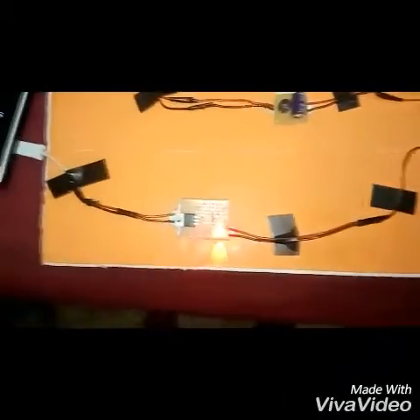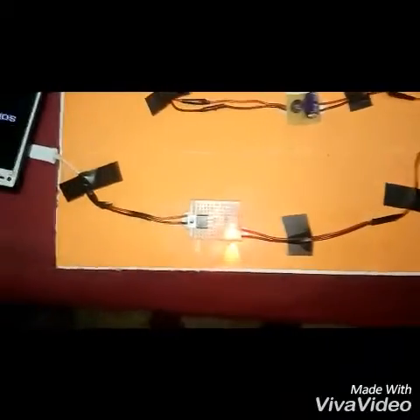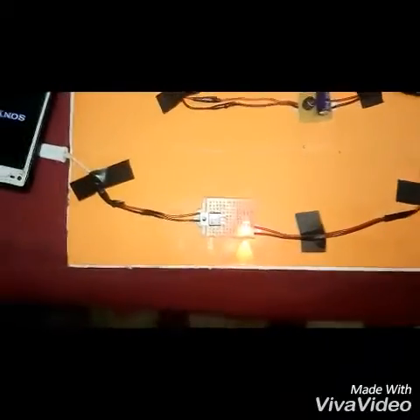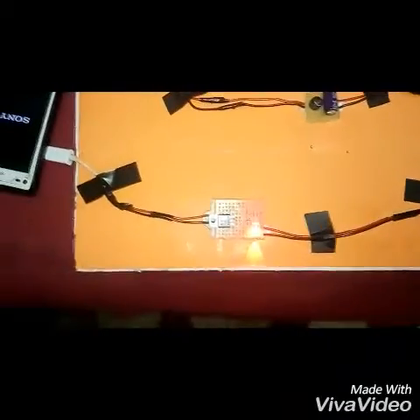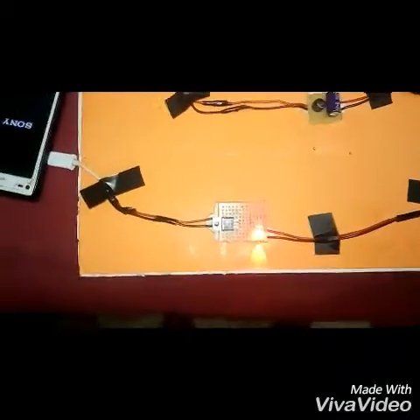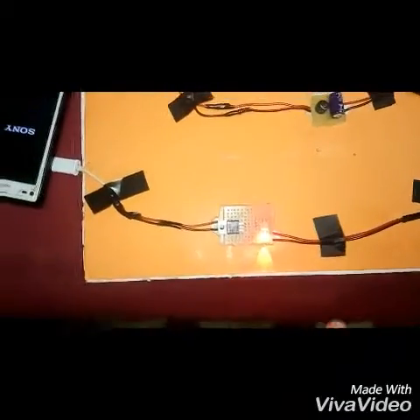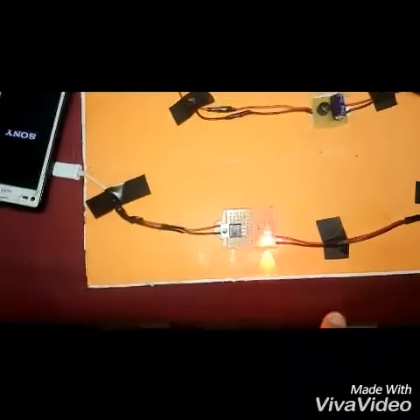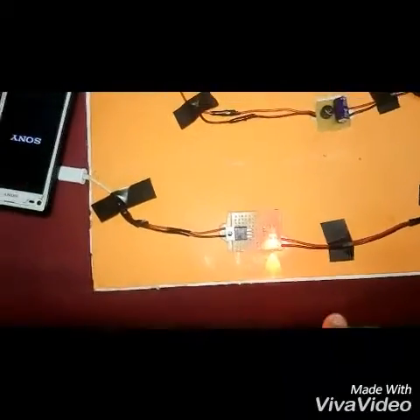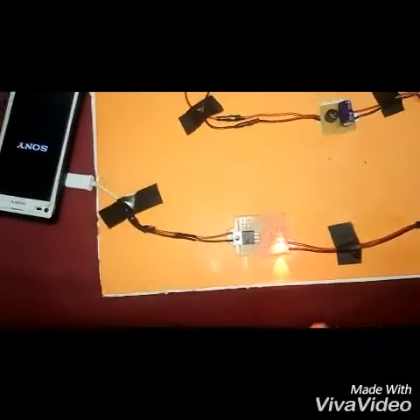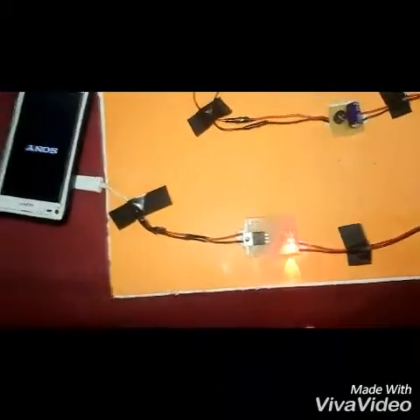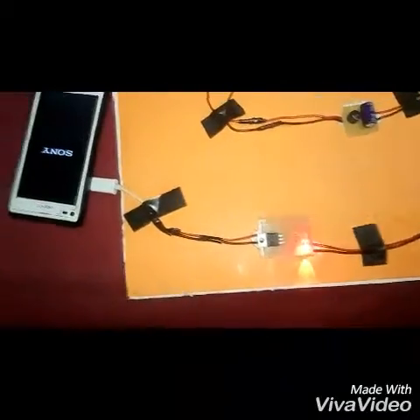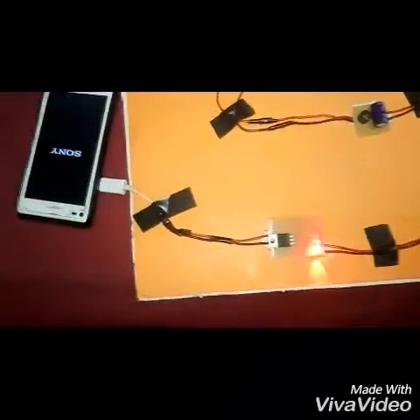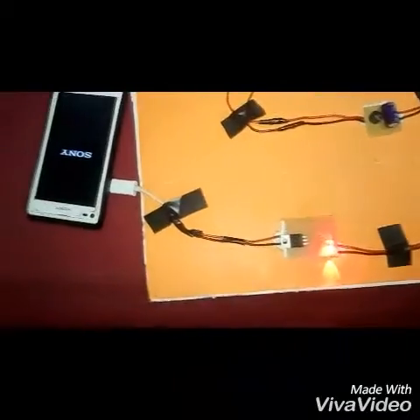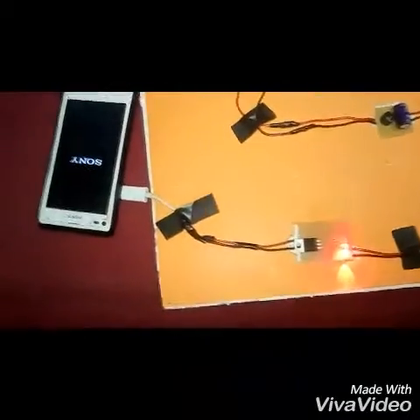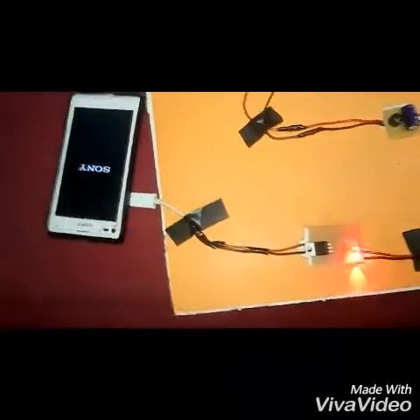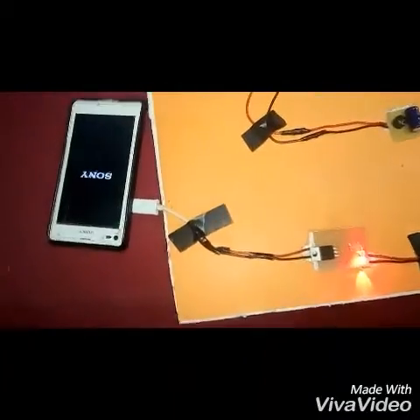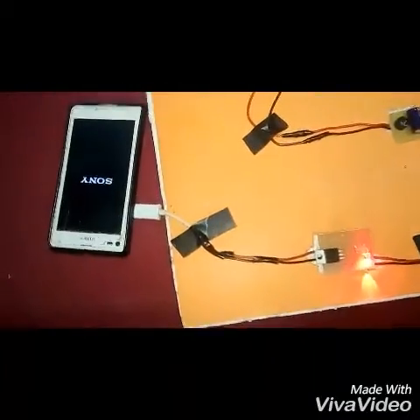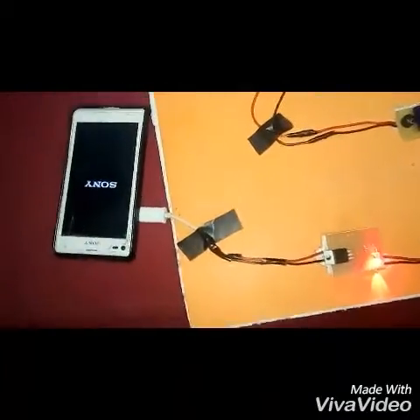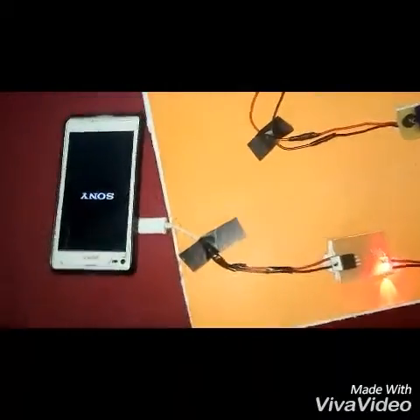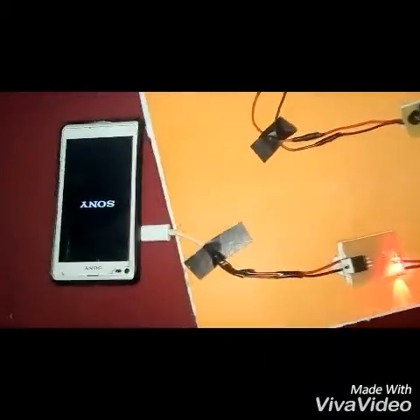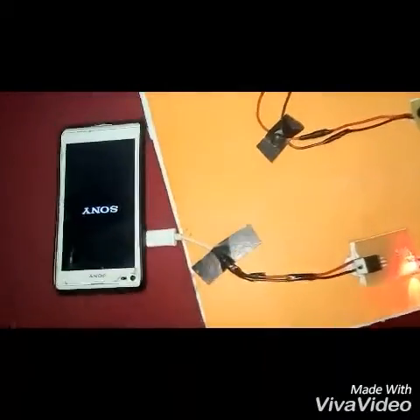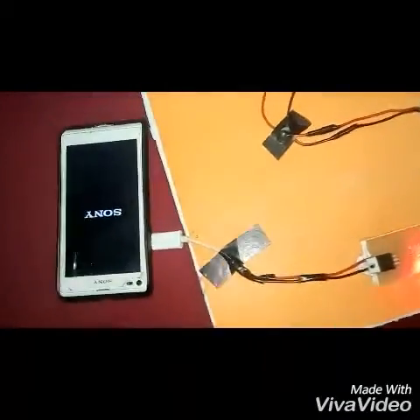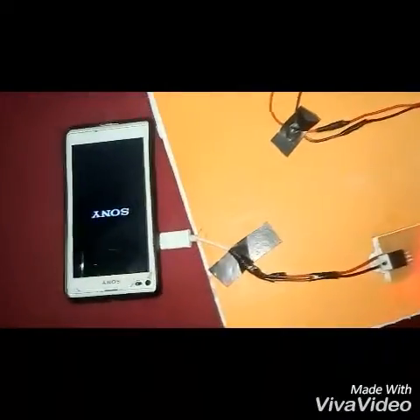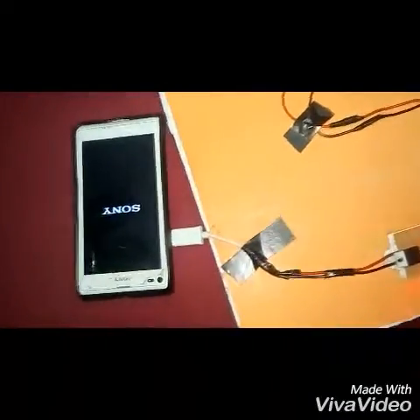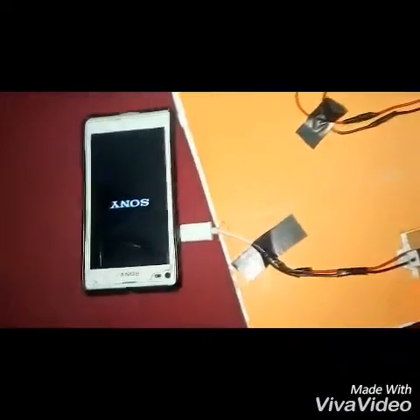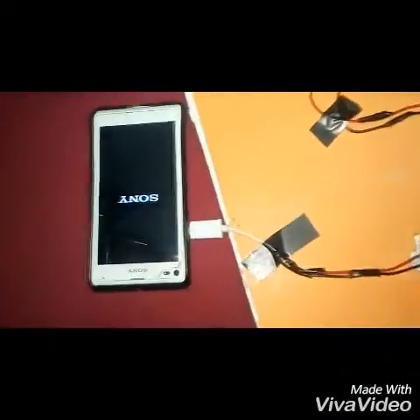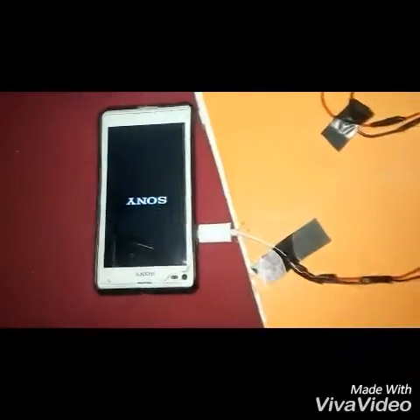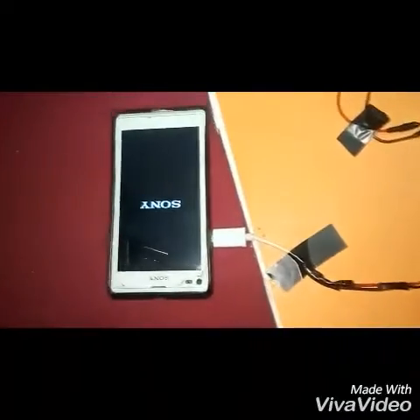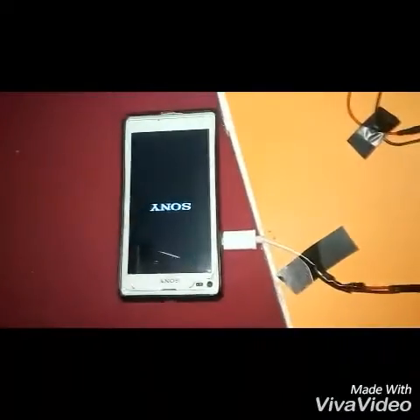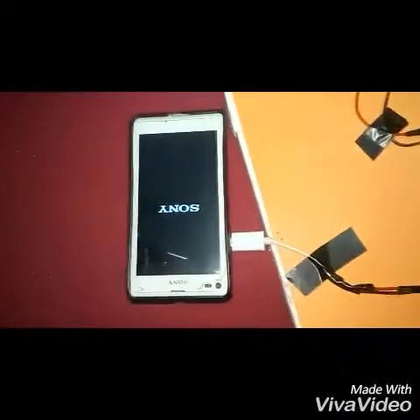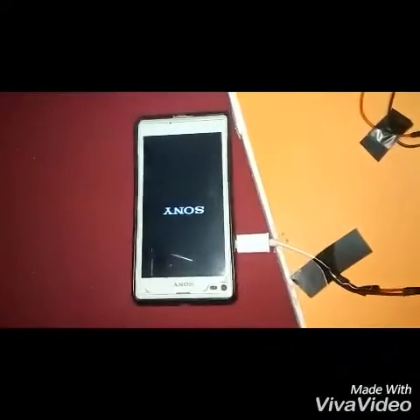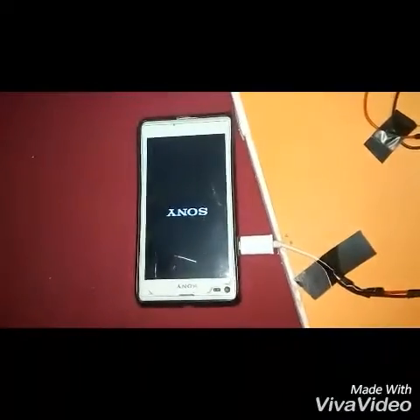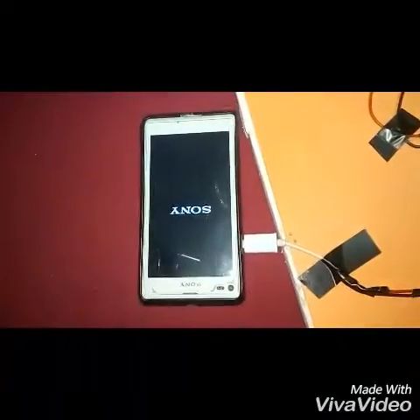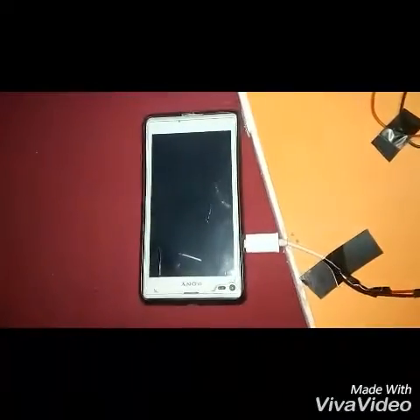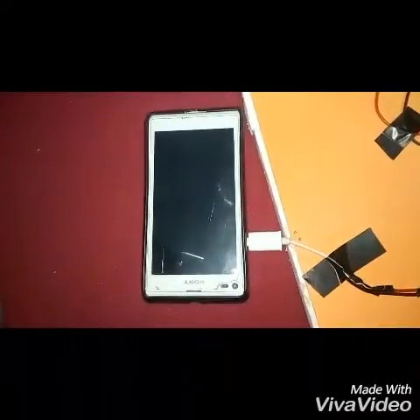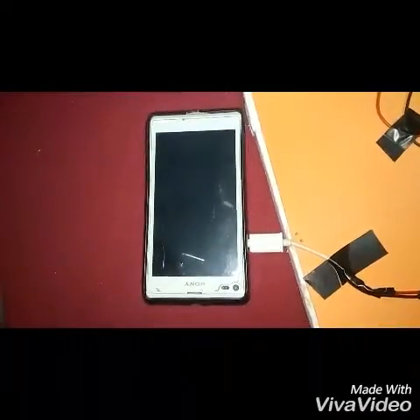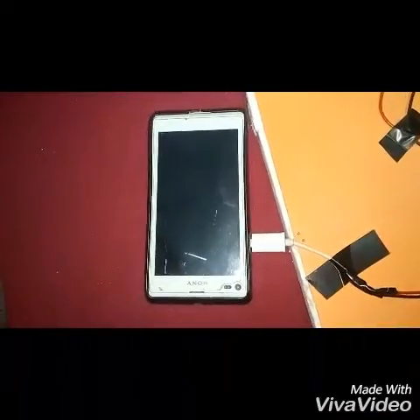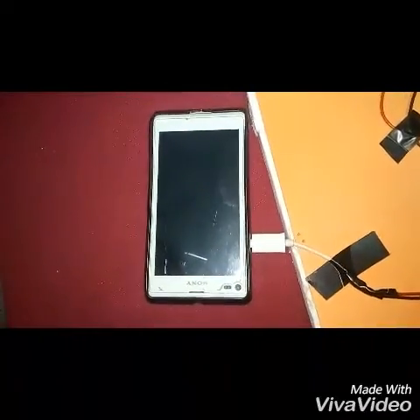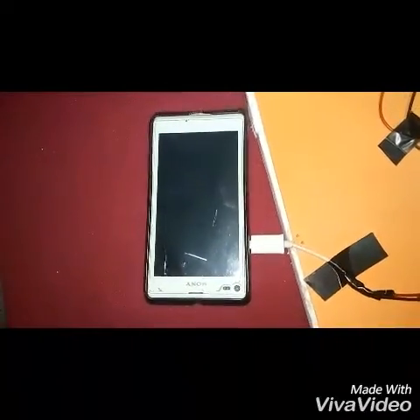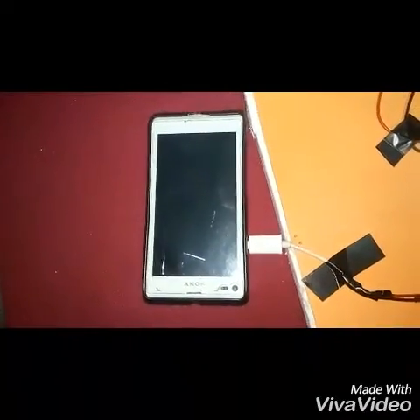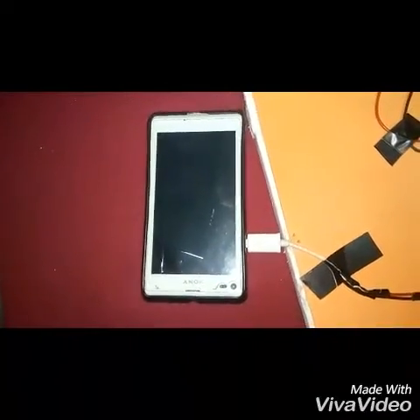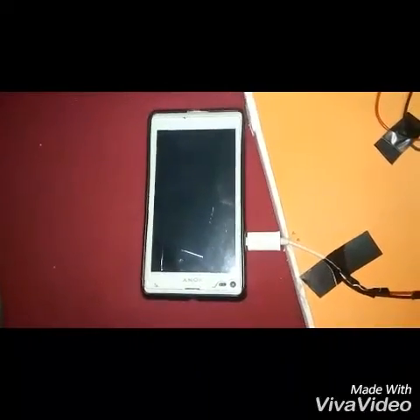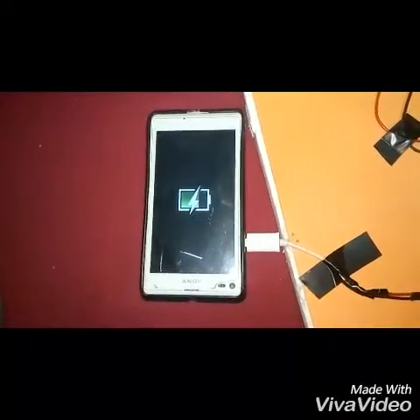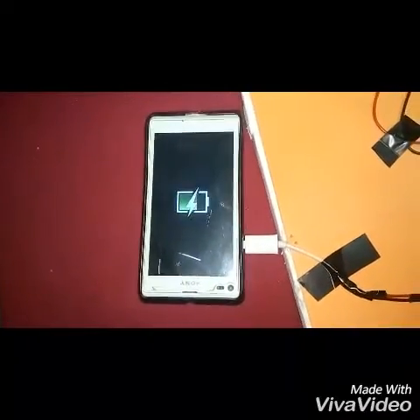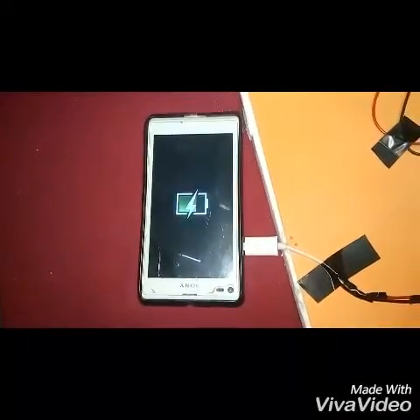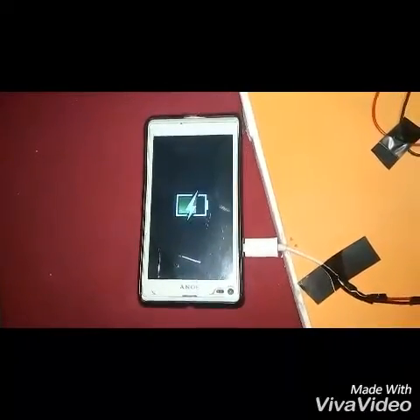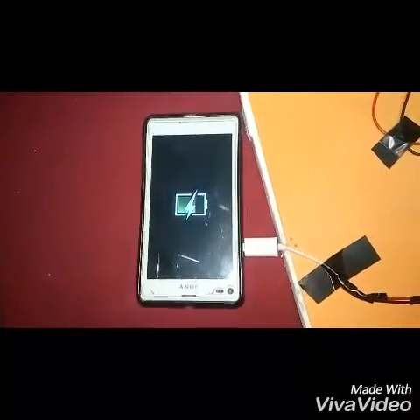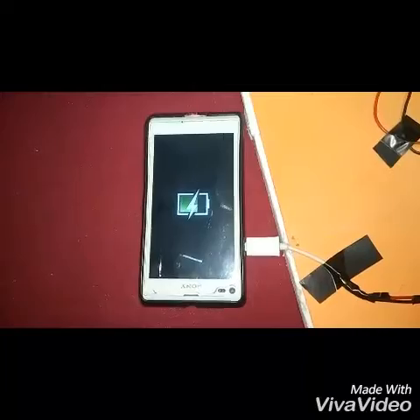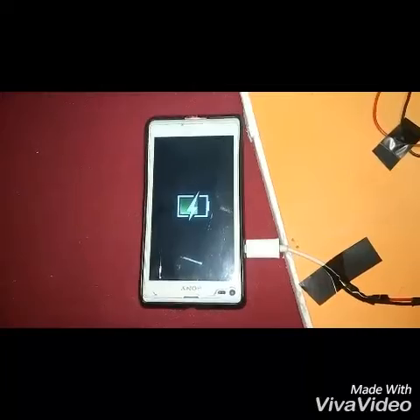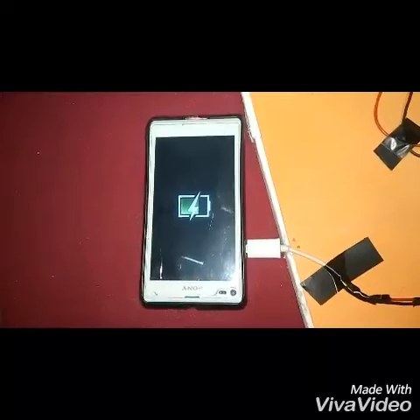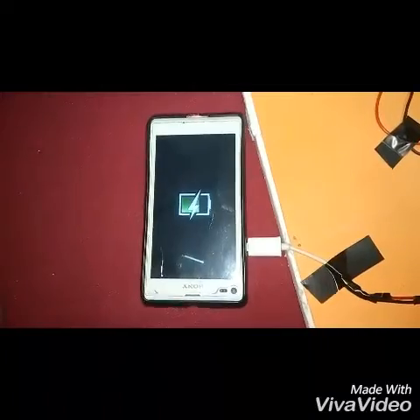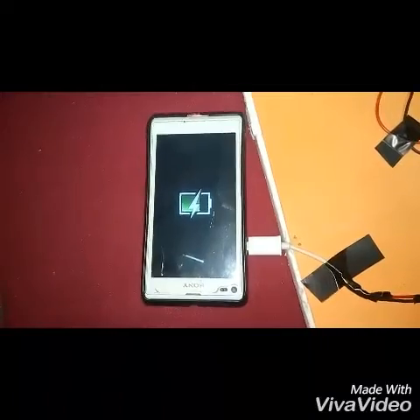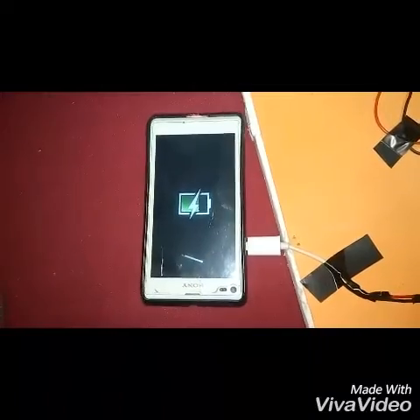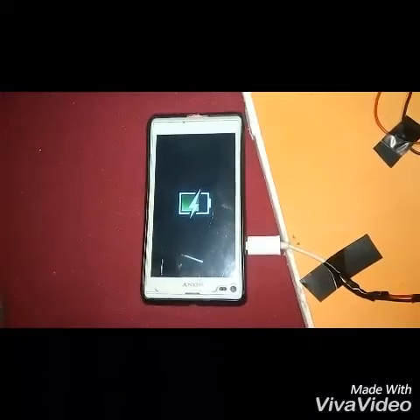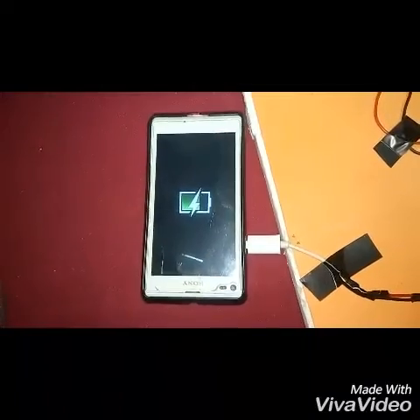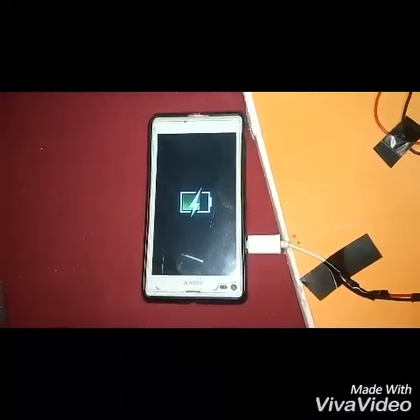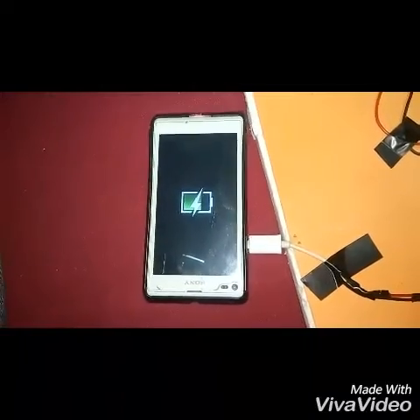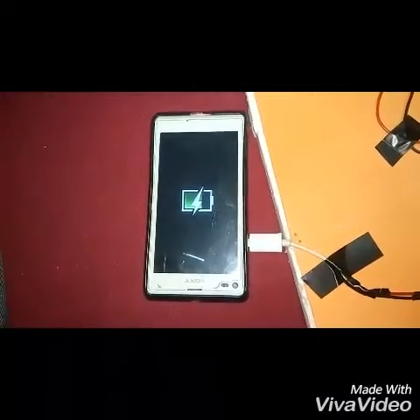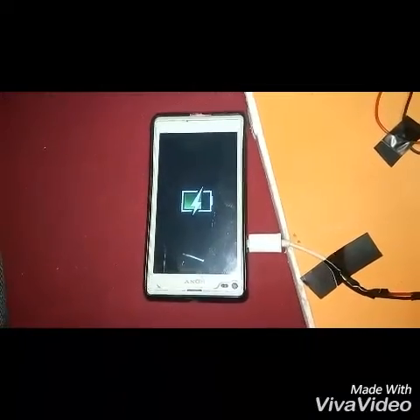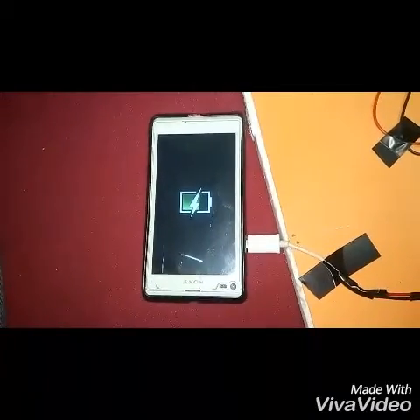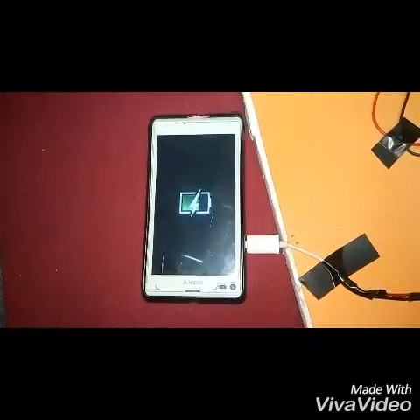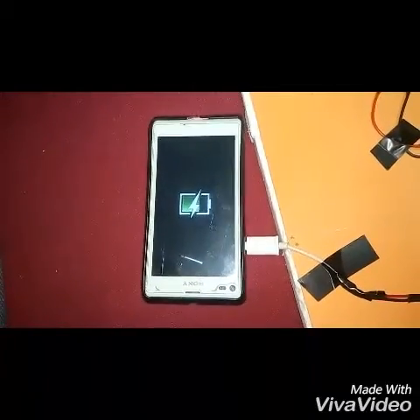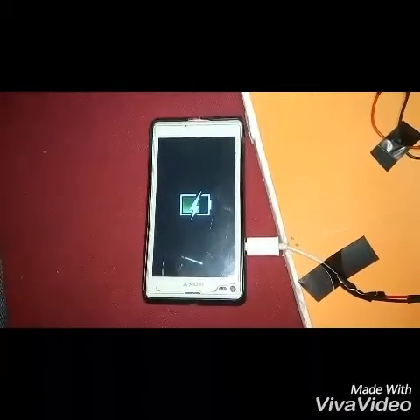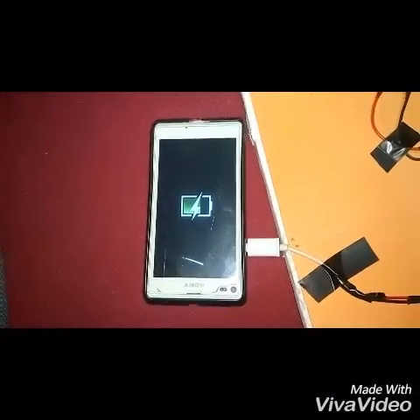The LED is on, and the mobile phone is charging.